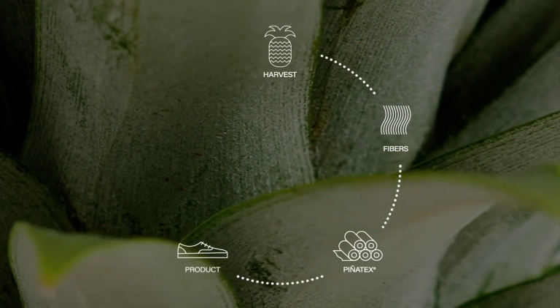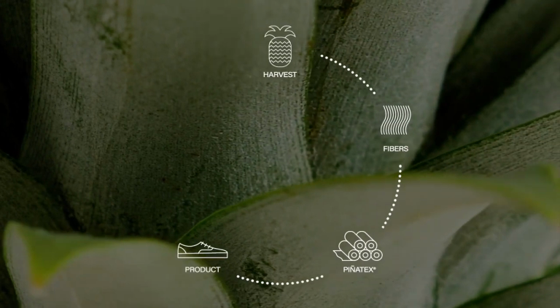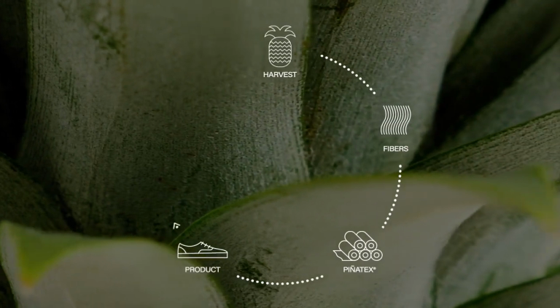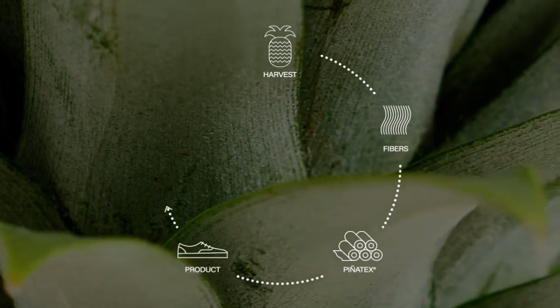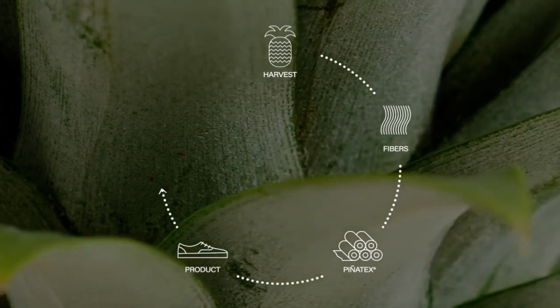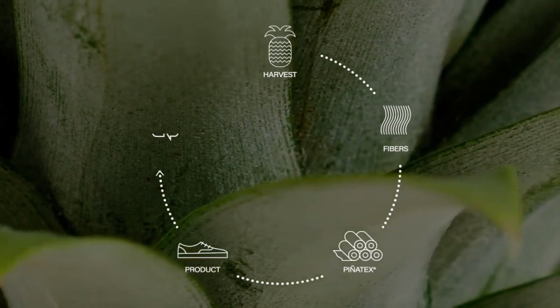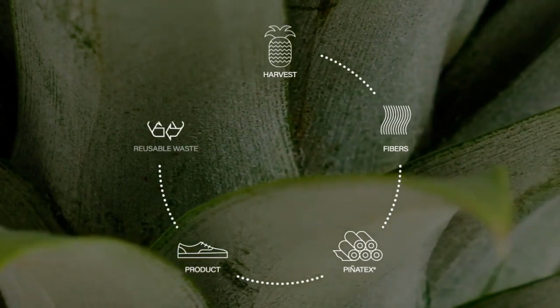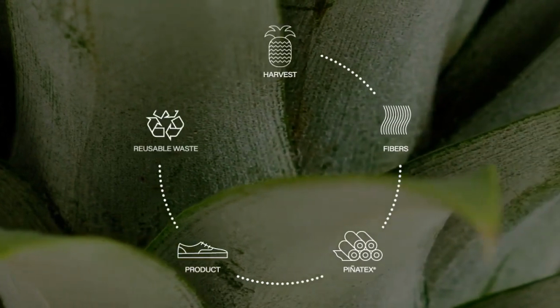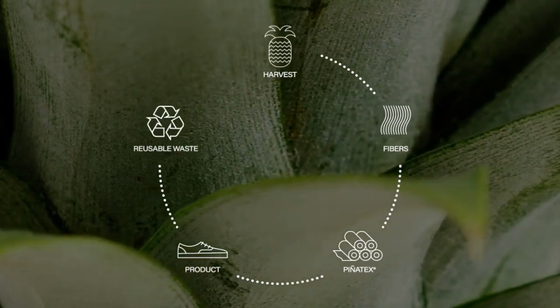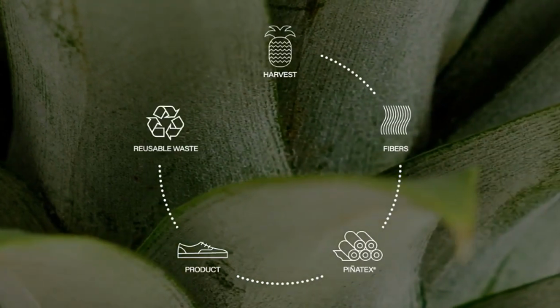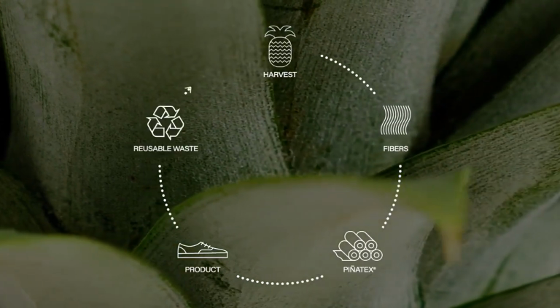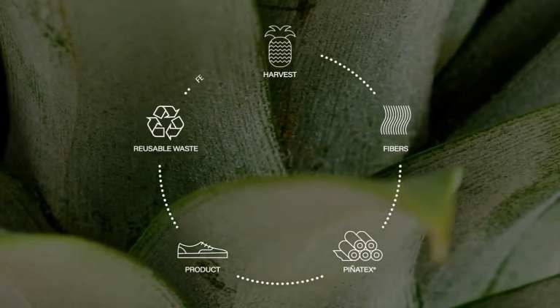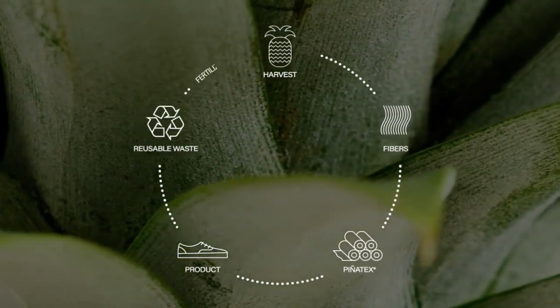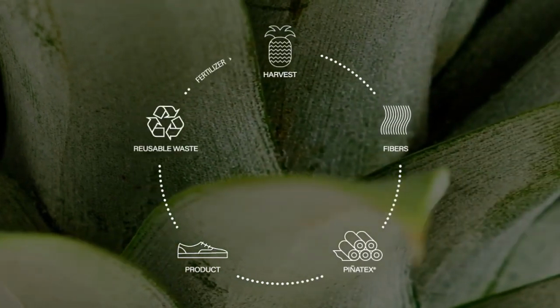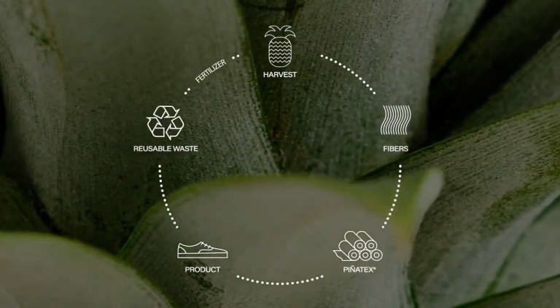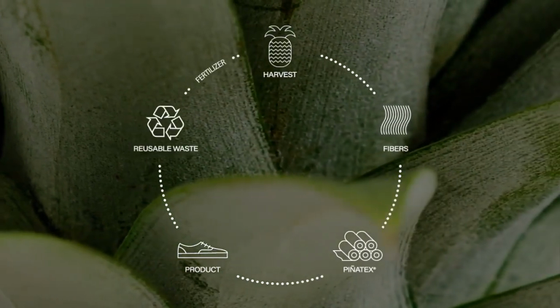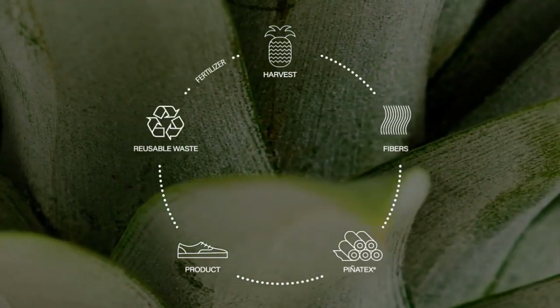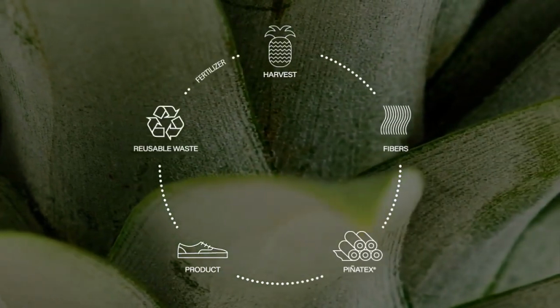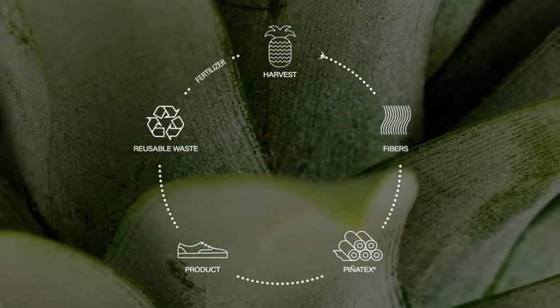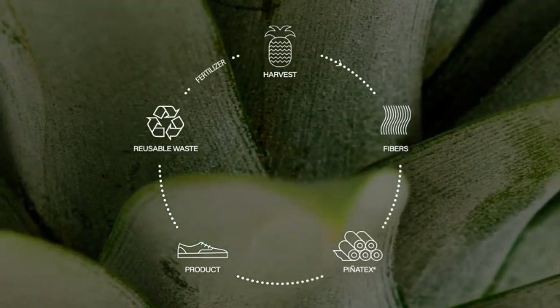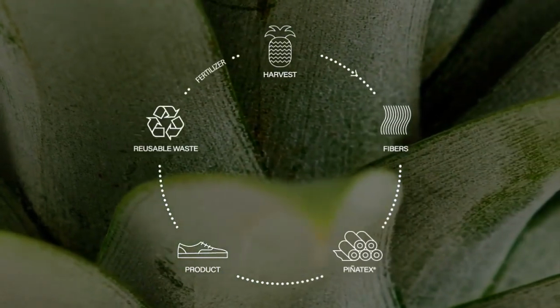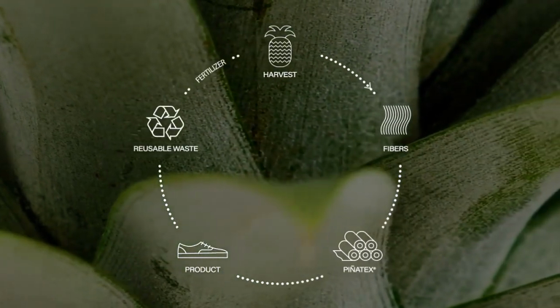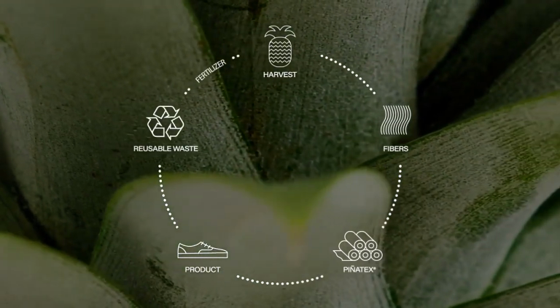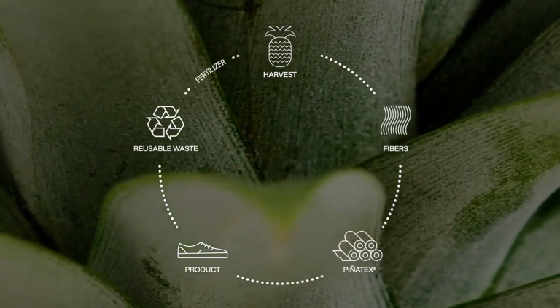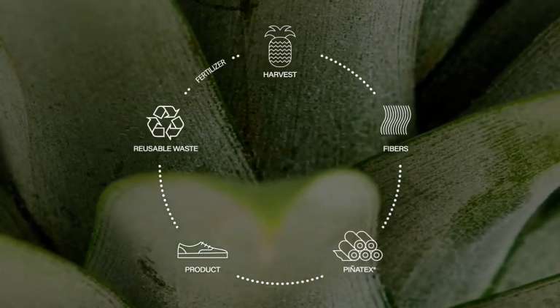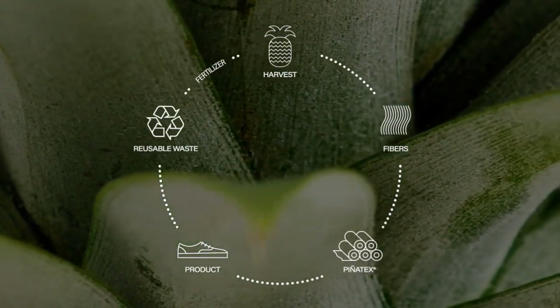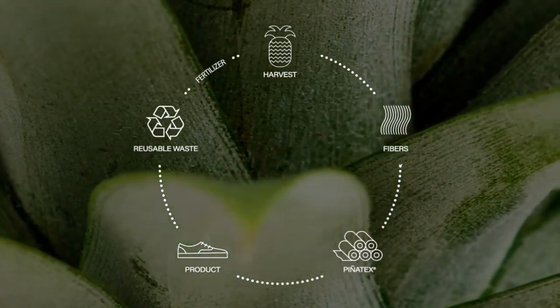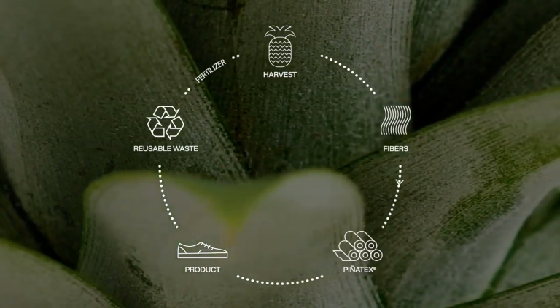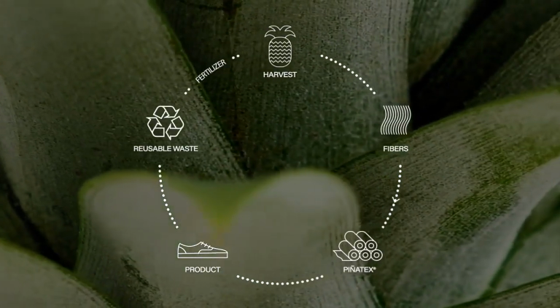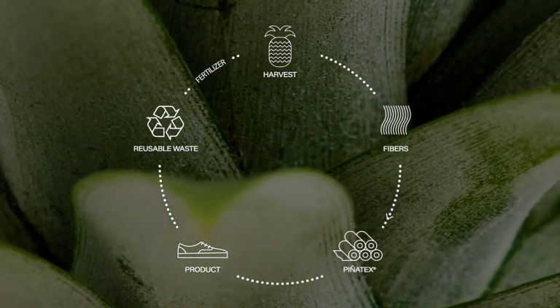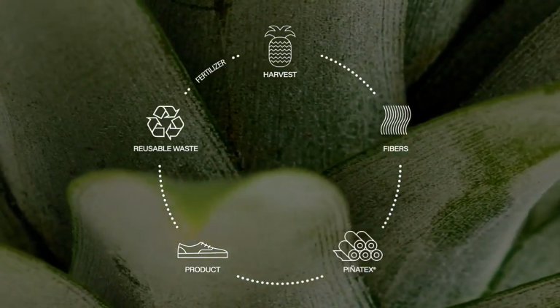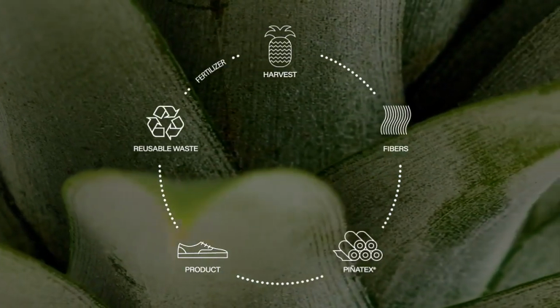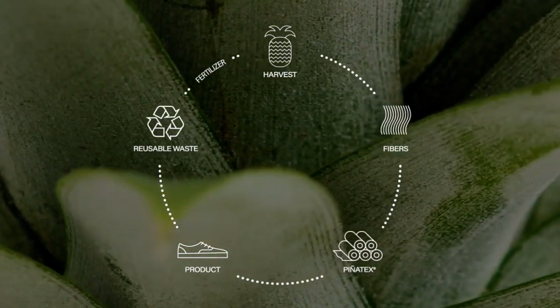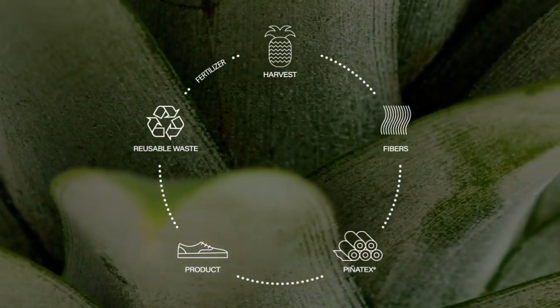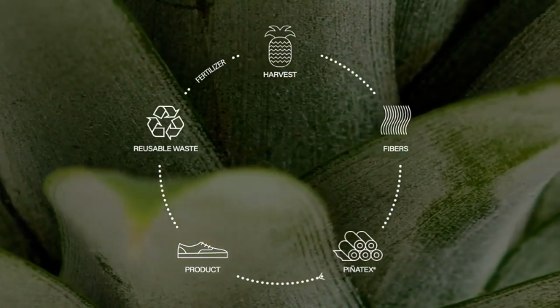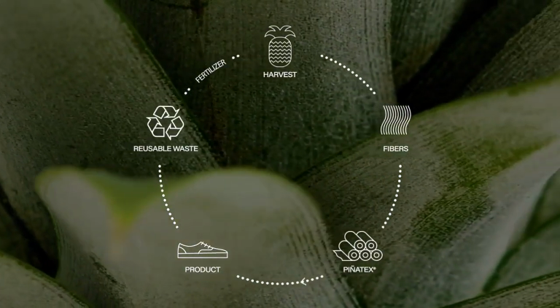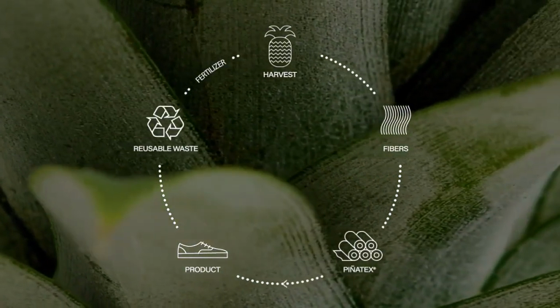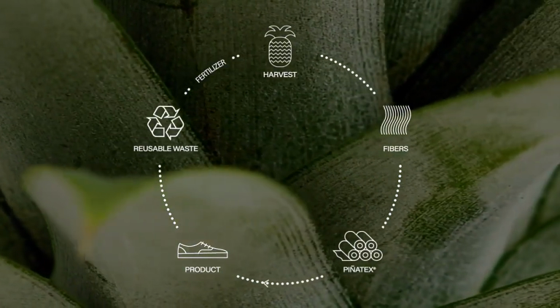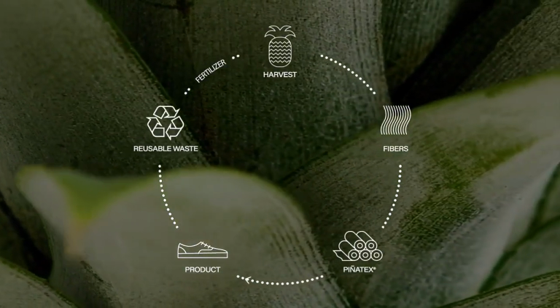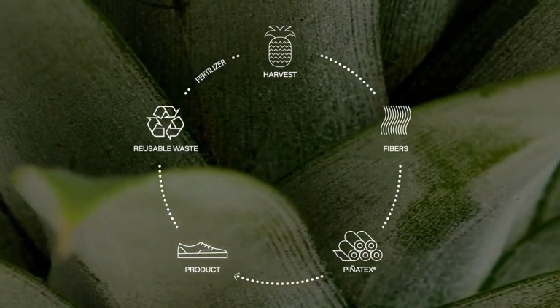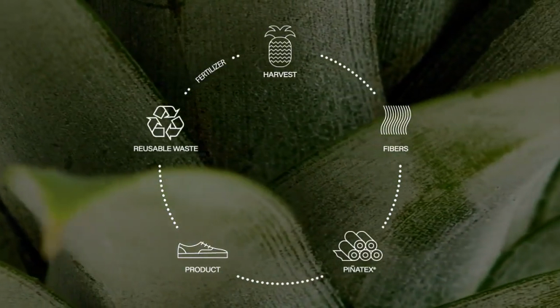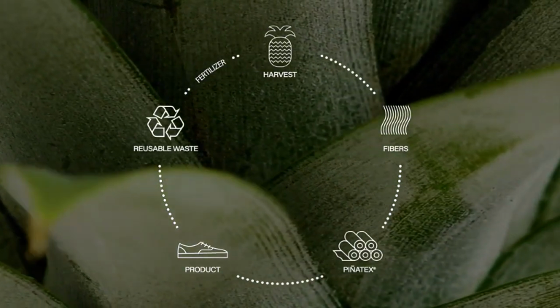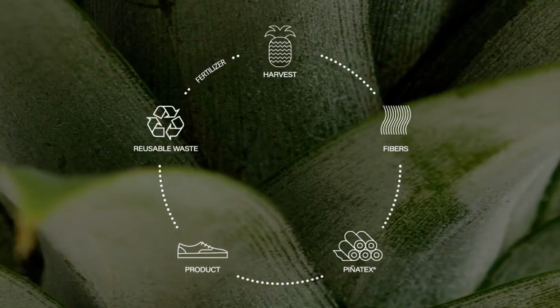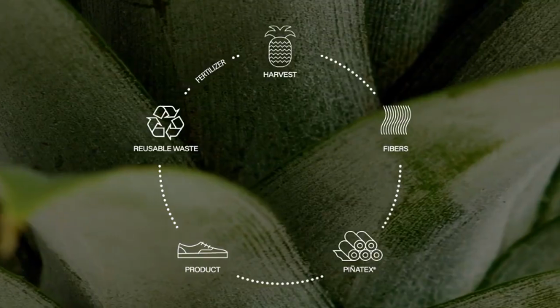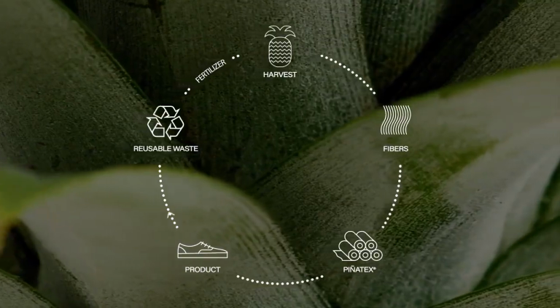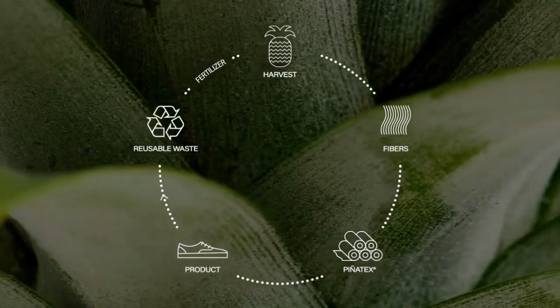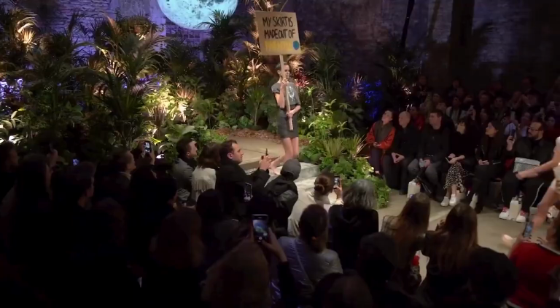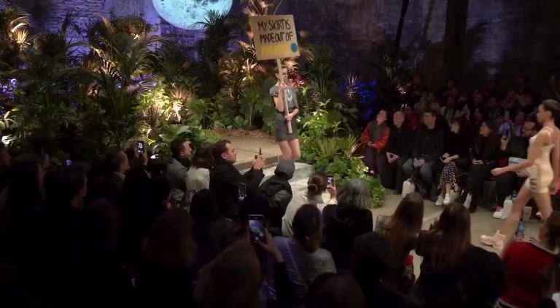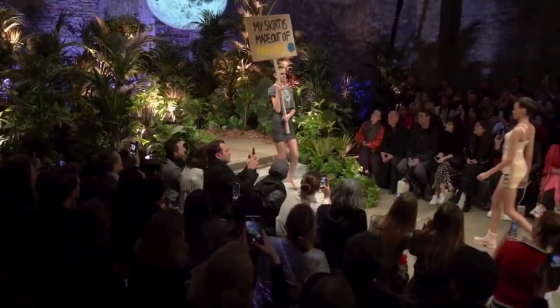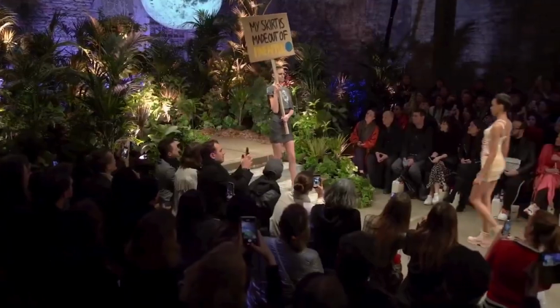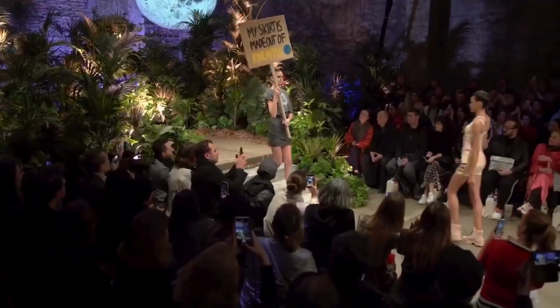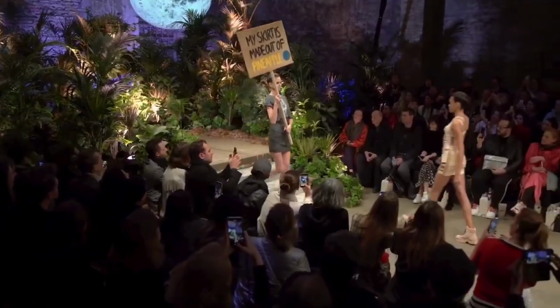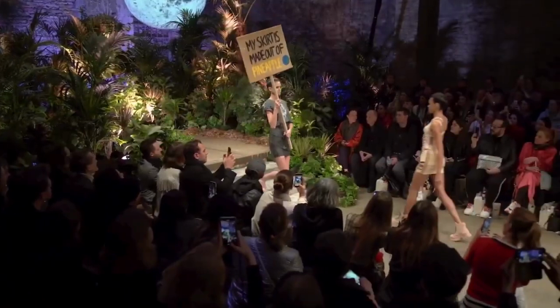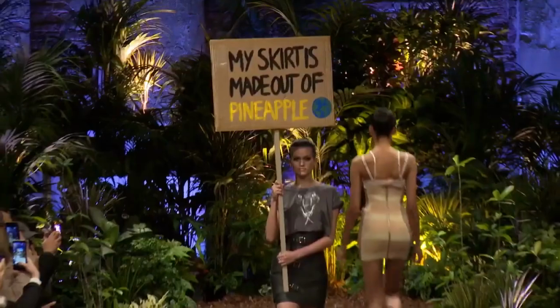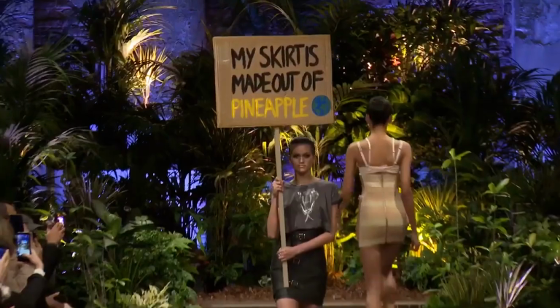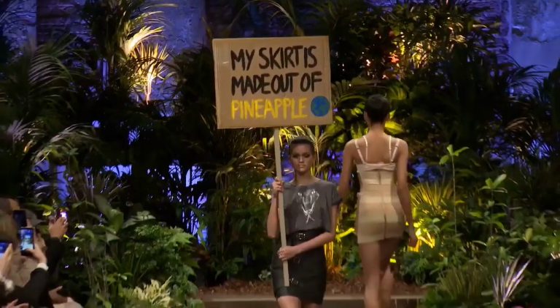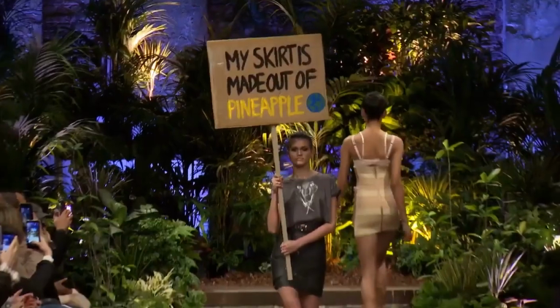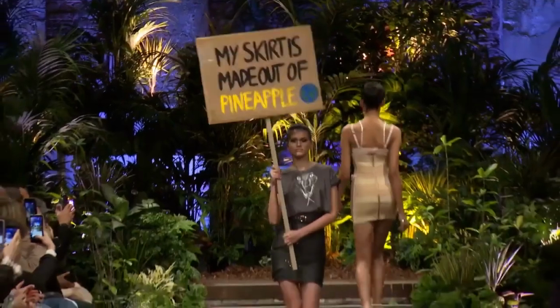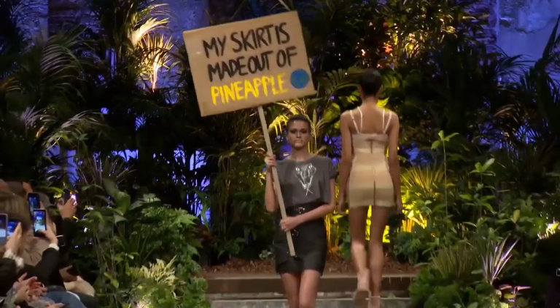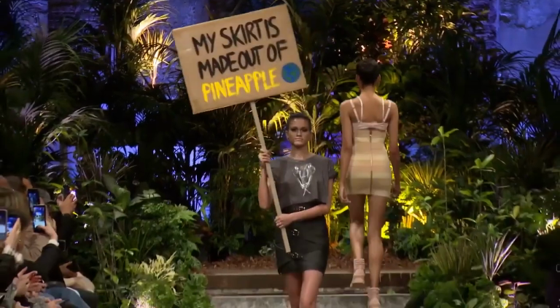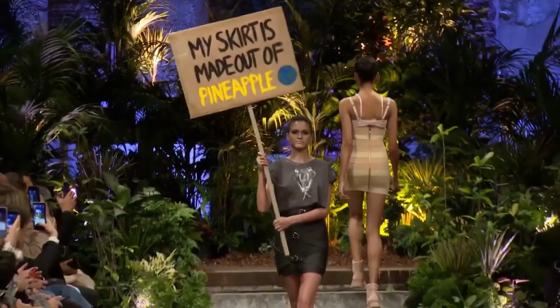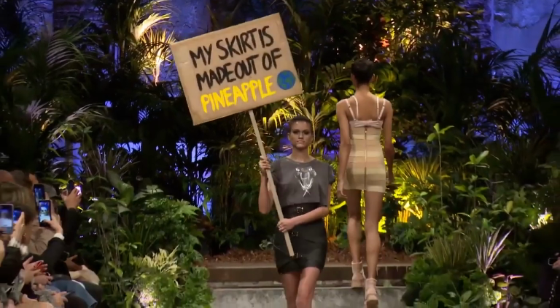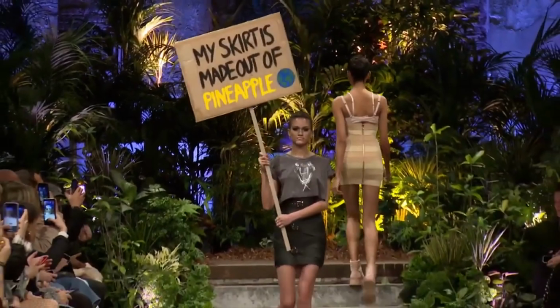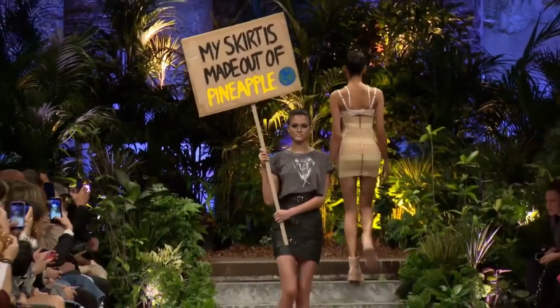After the rescued pineapple leaves become Piñatex, the residual leaf biomass is converted into natural fertilizer, providing a truly eco-friendly option for the fashion industry.